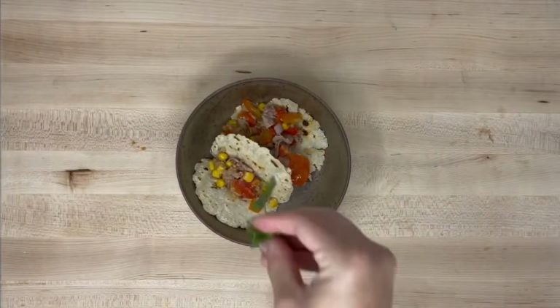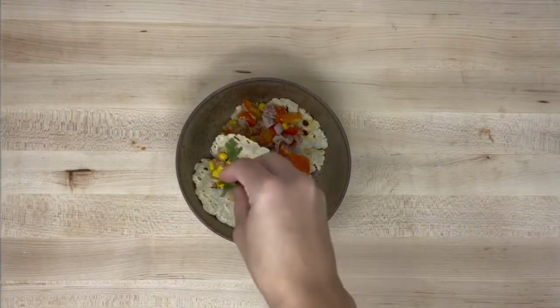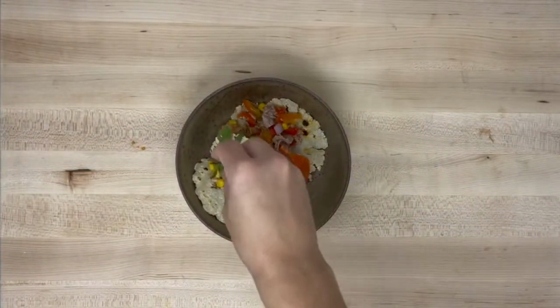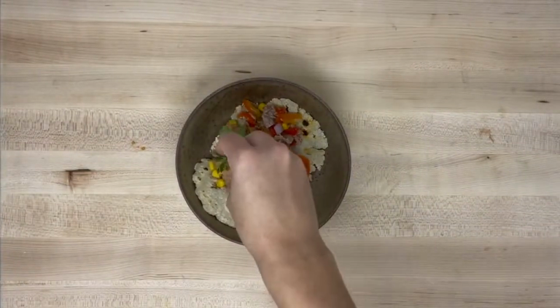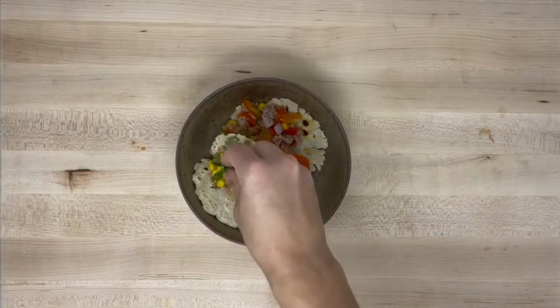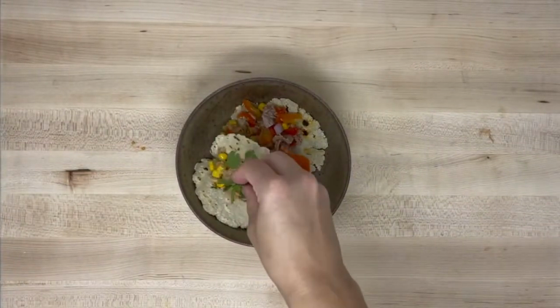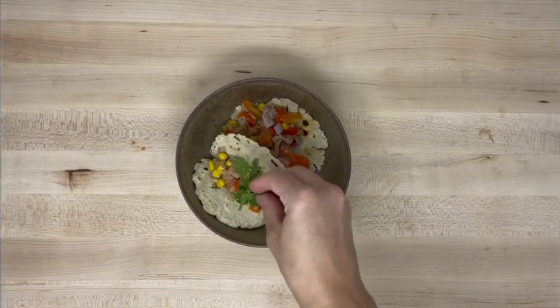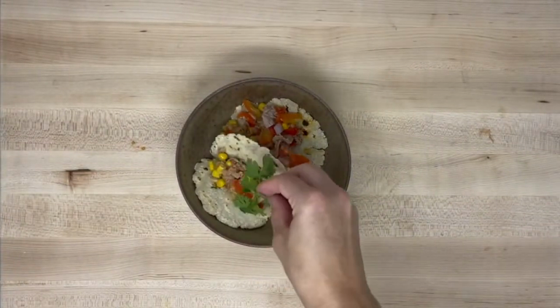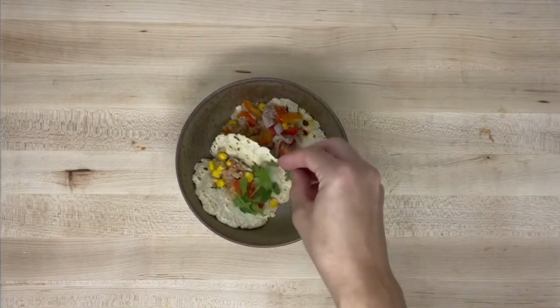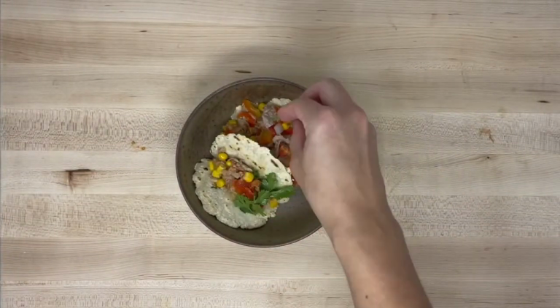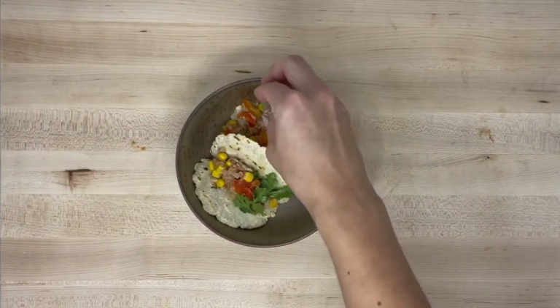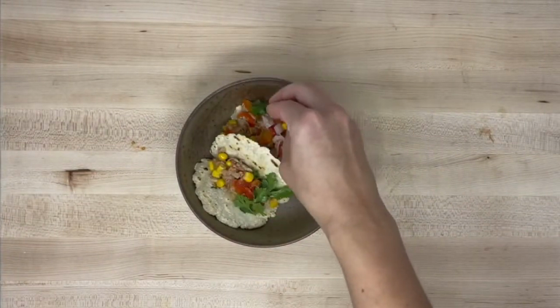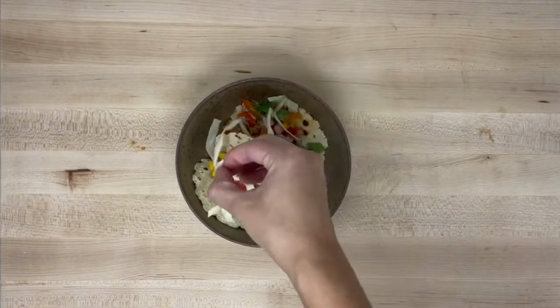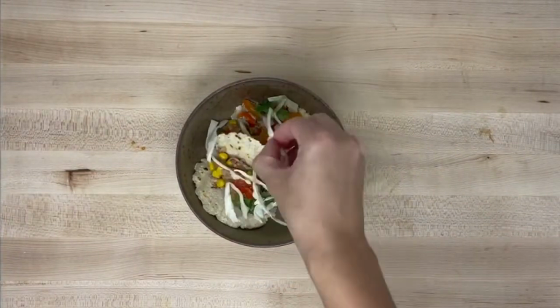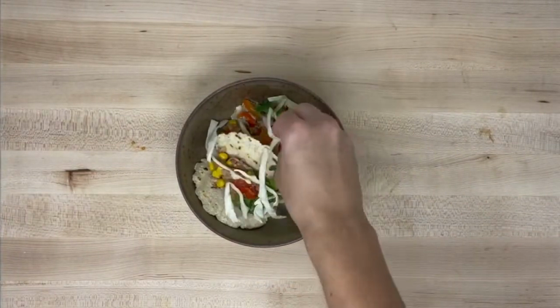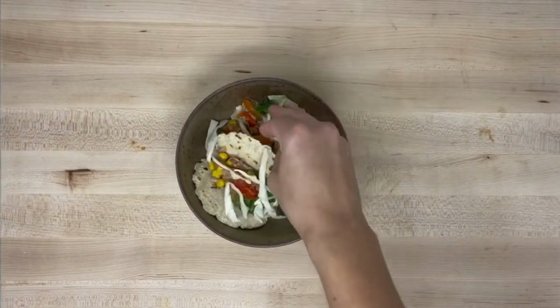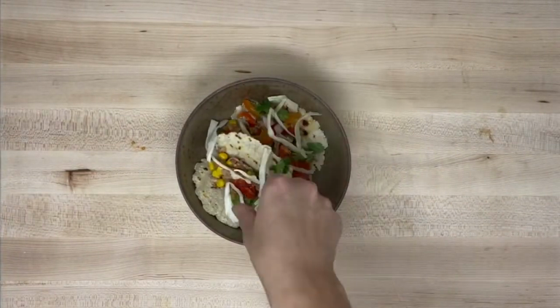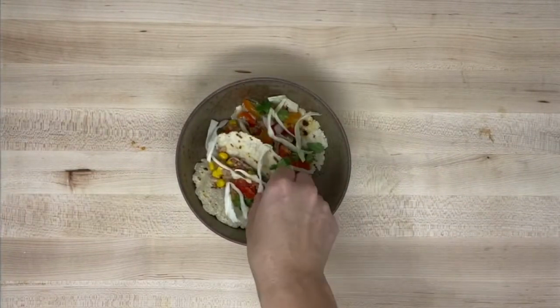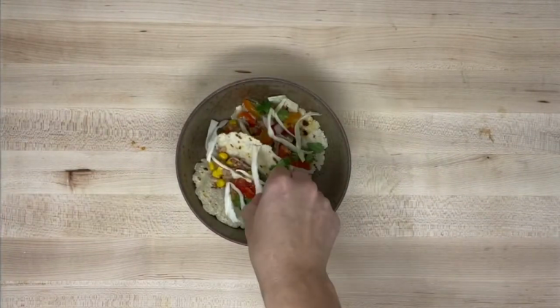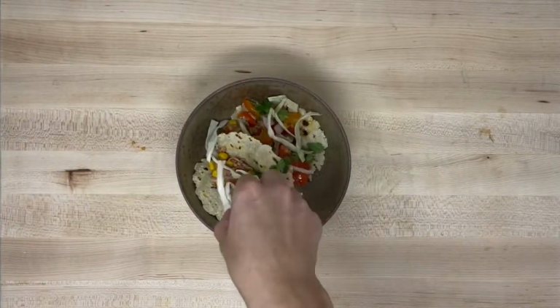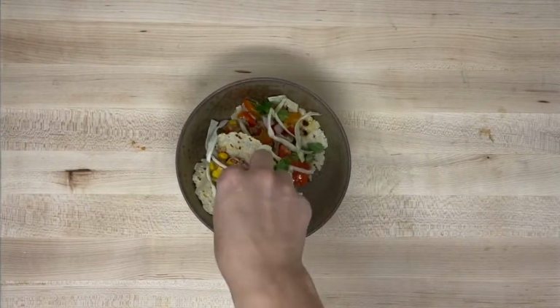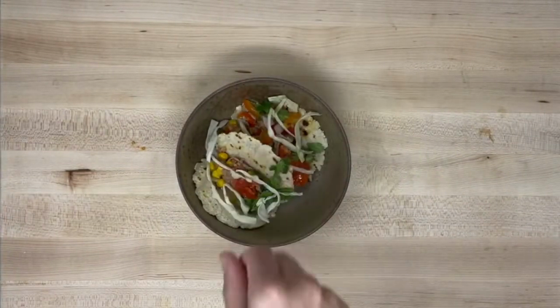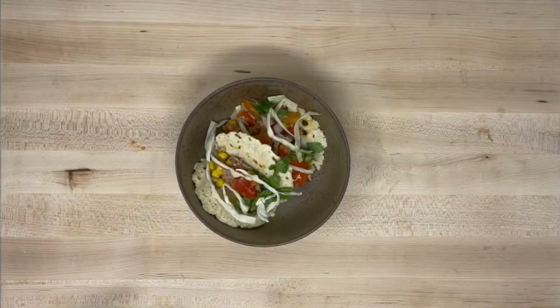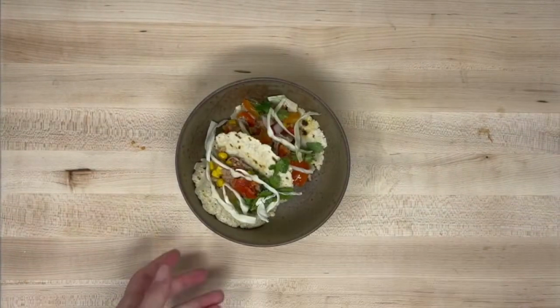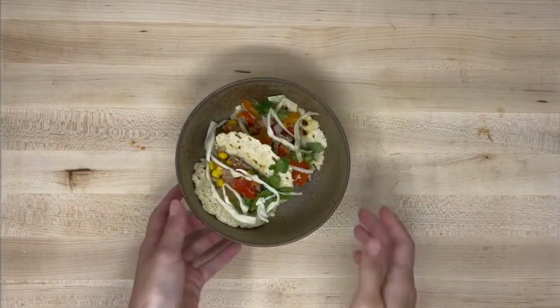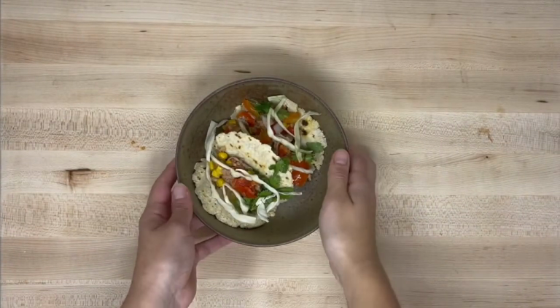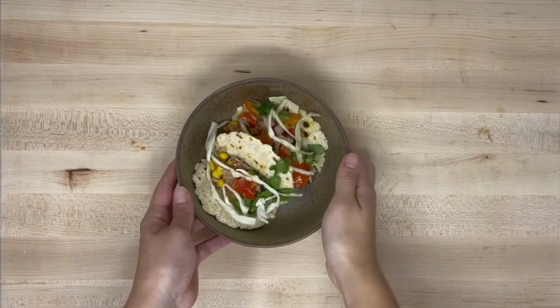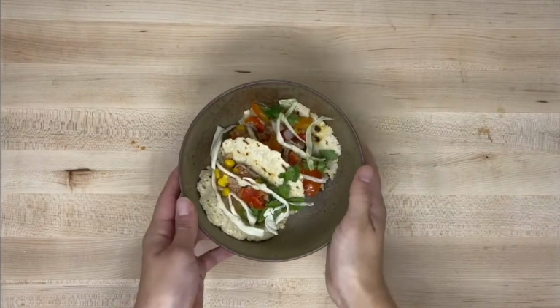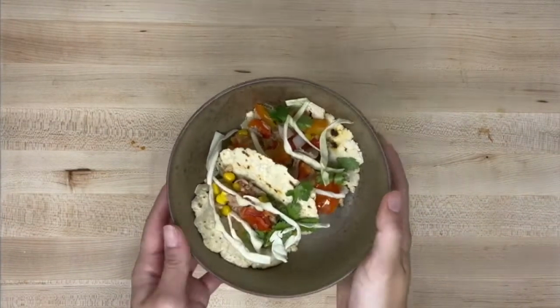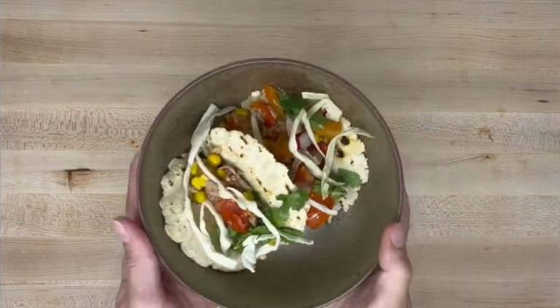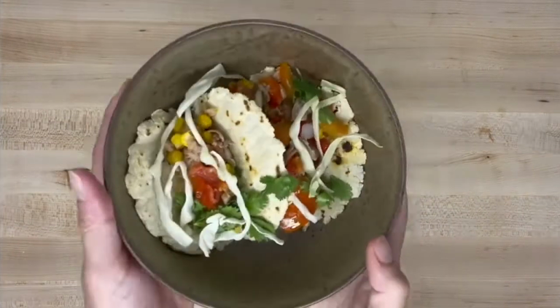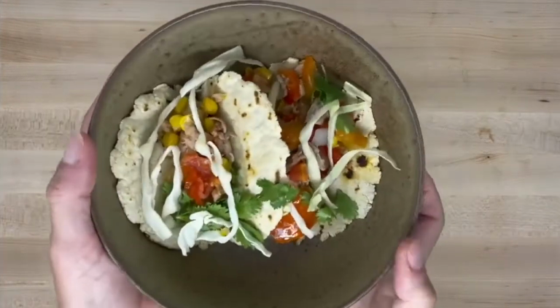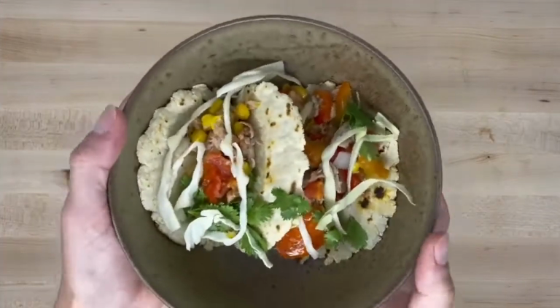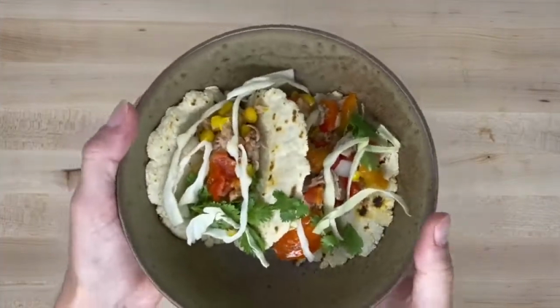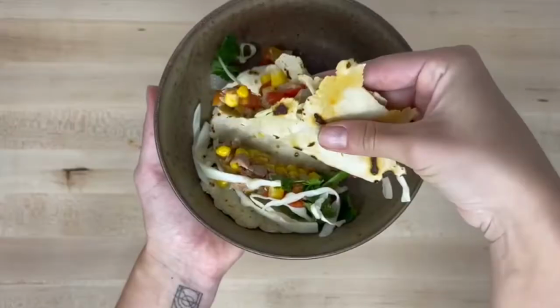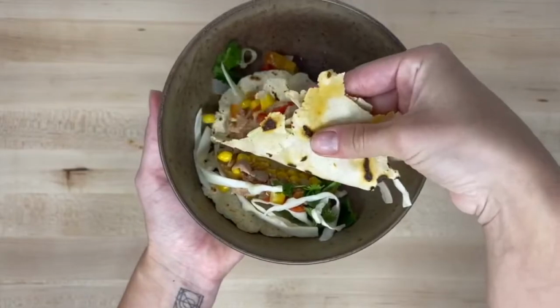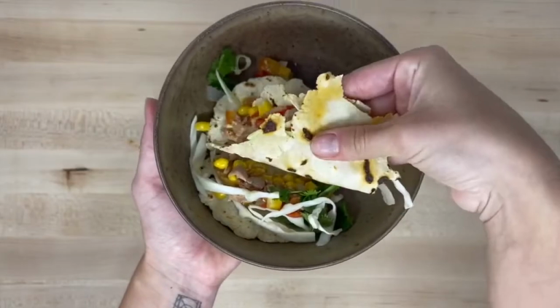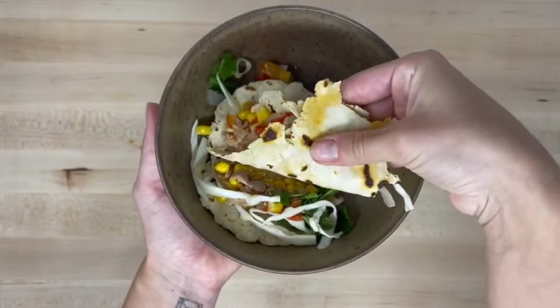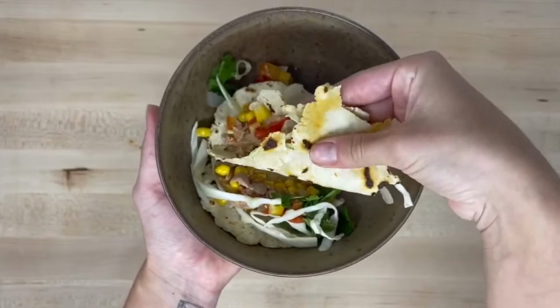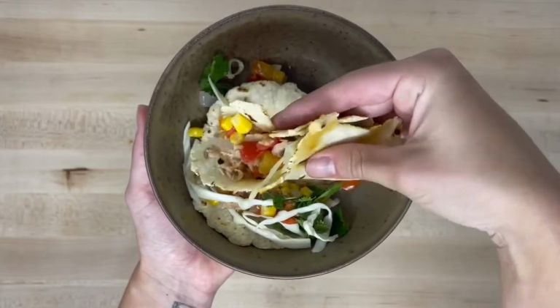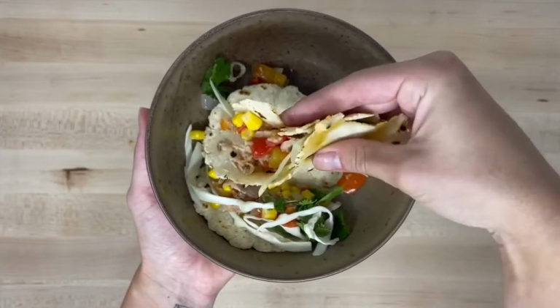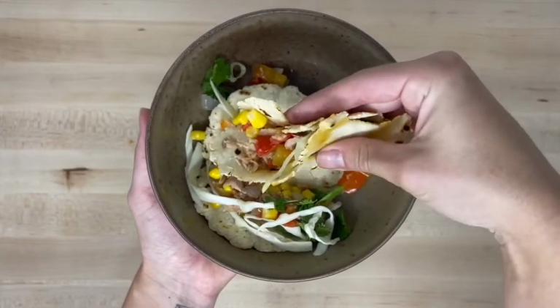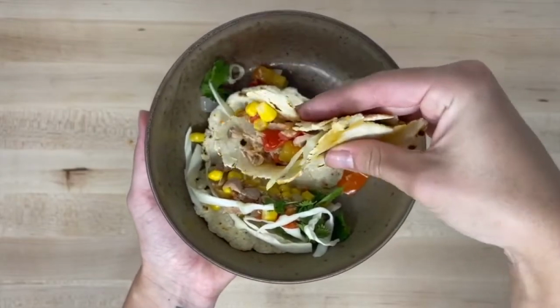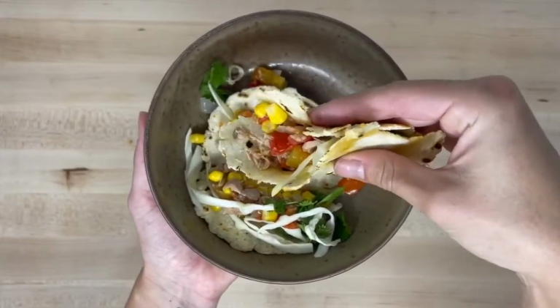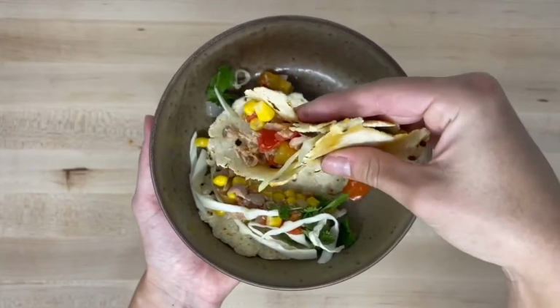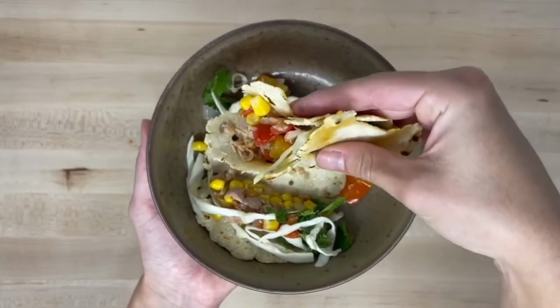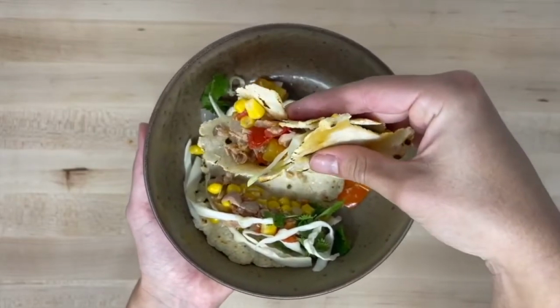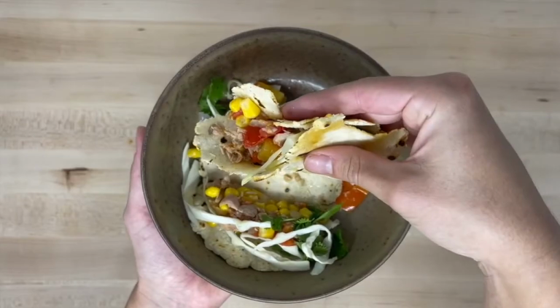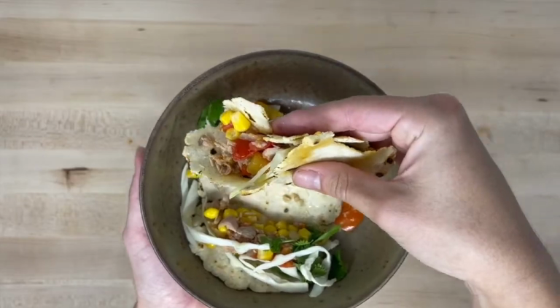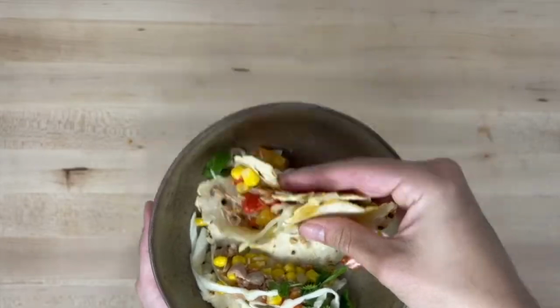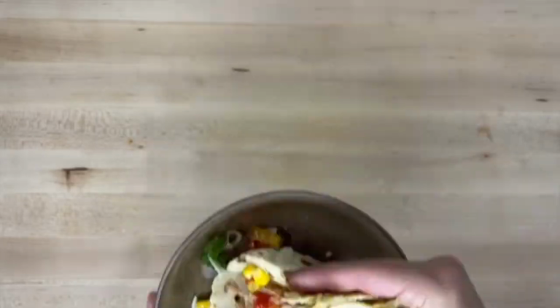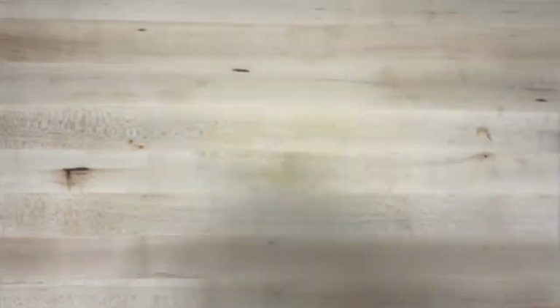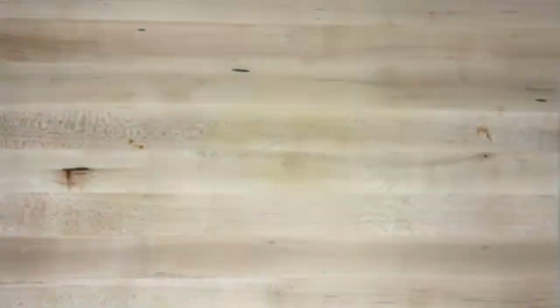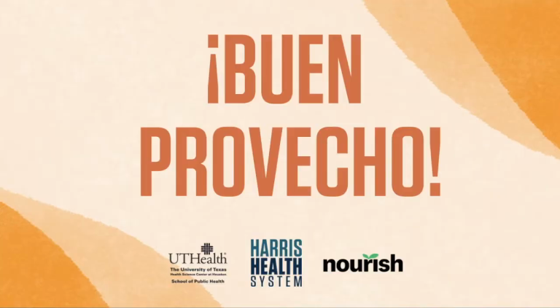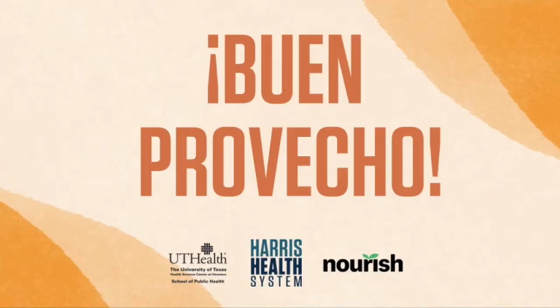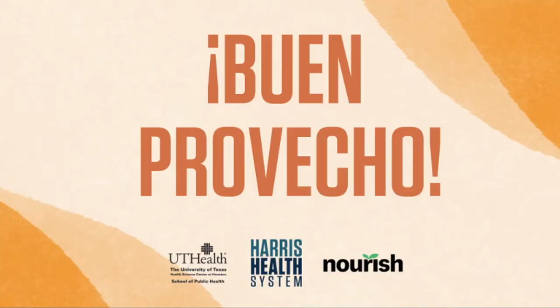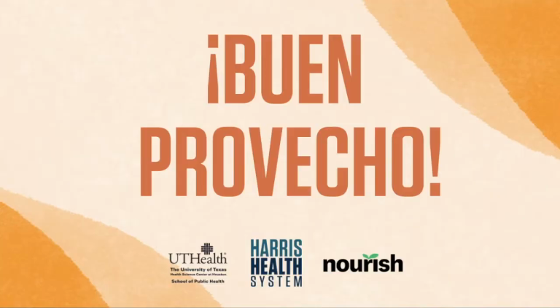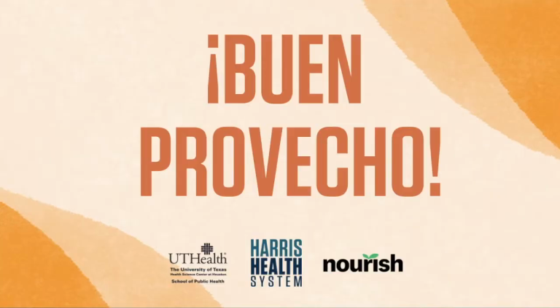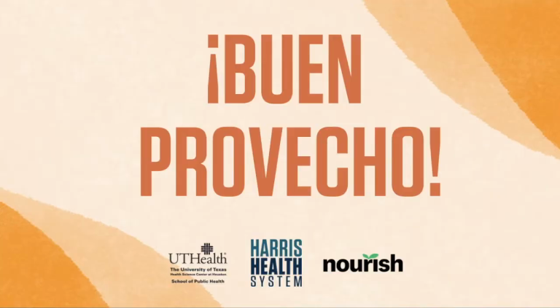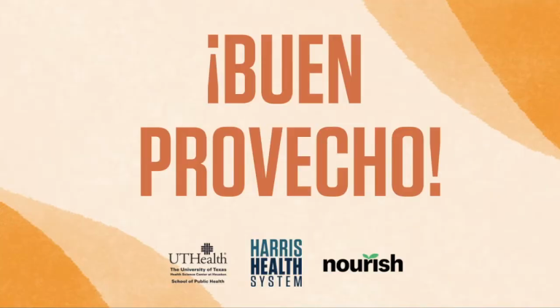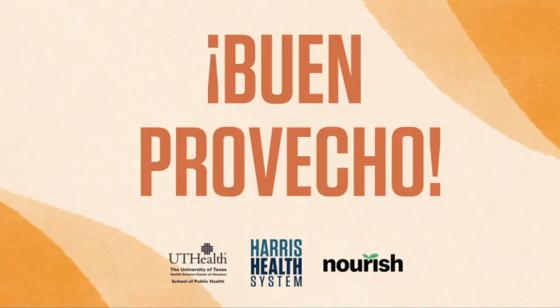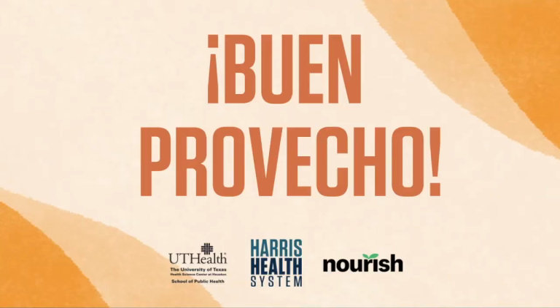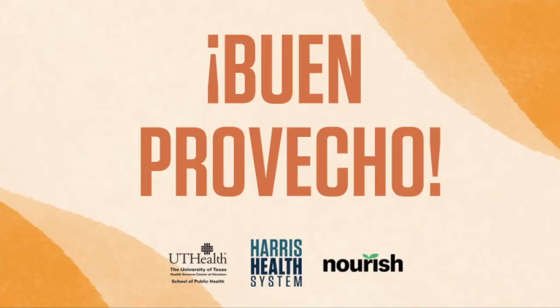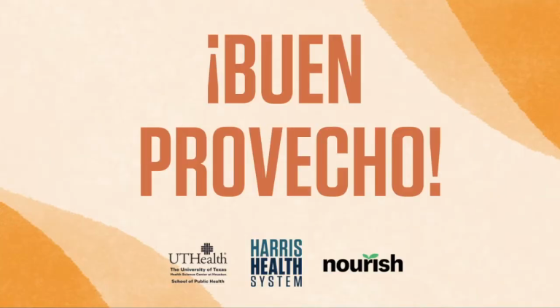Top with cilantro, lettuce, and hot sauce if desired. And as always, buen provecho!